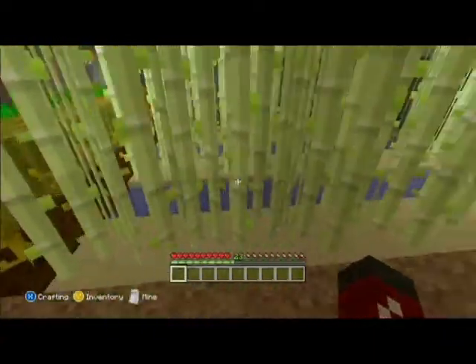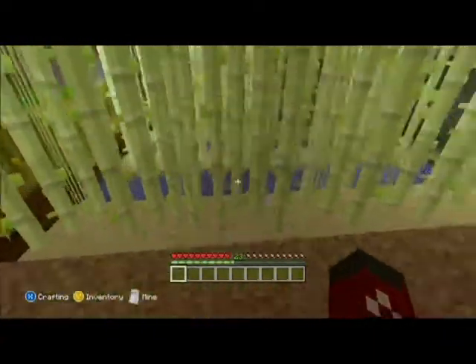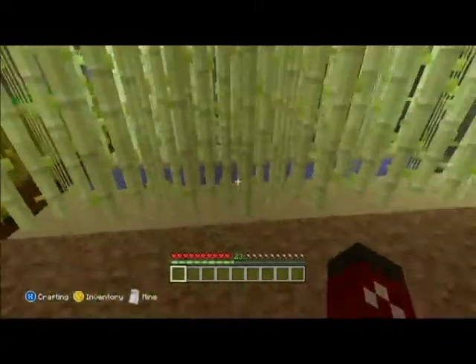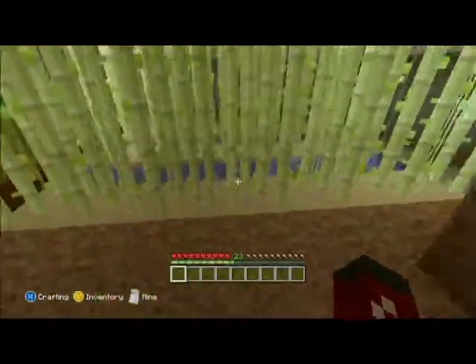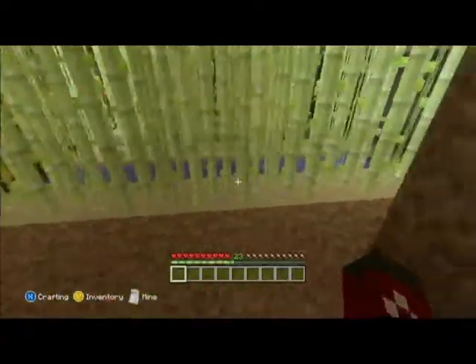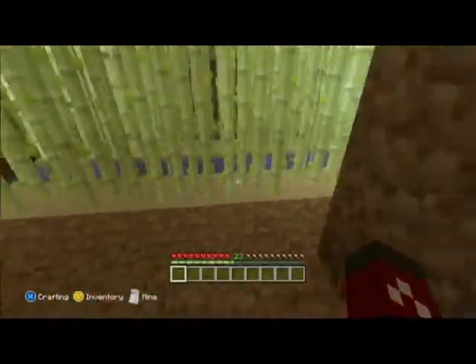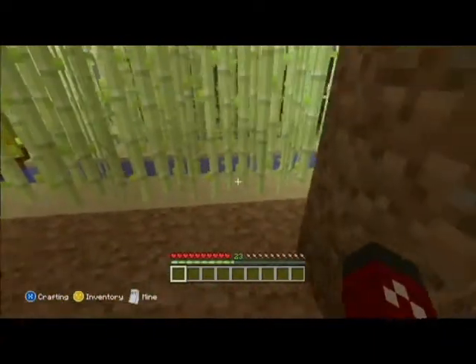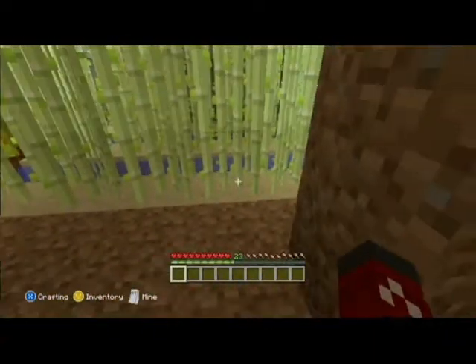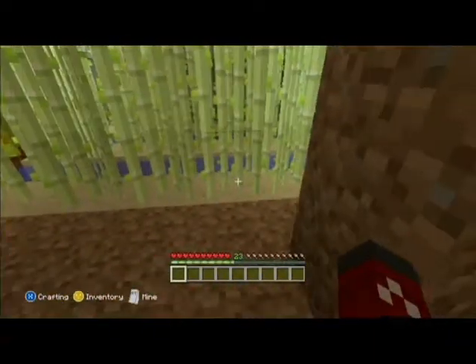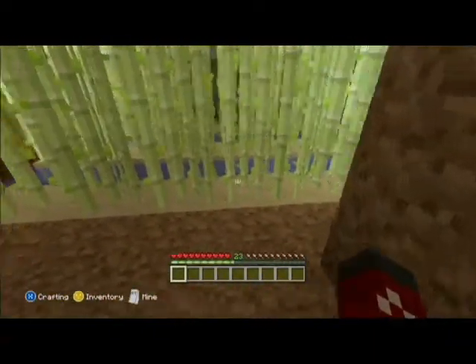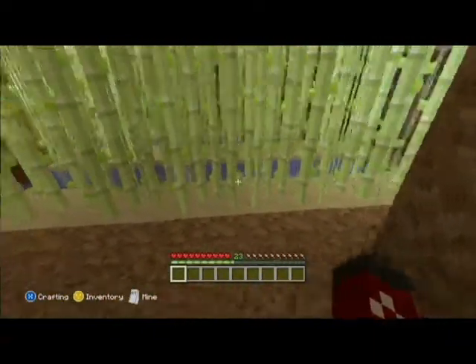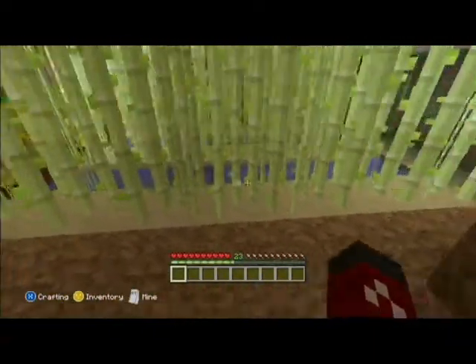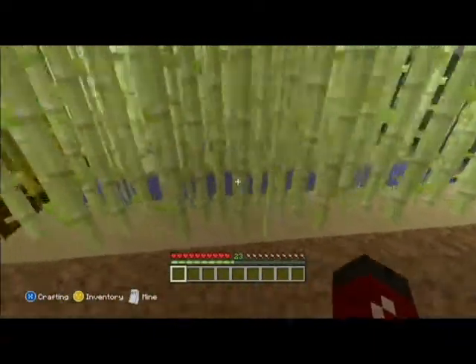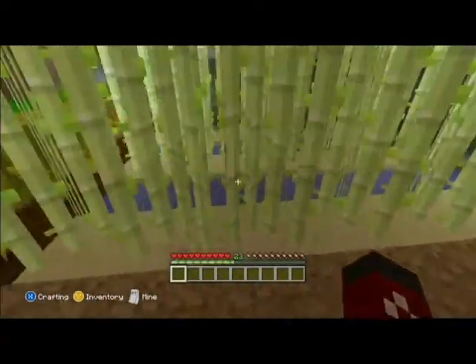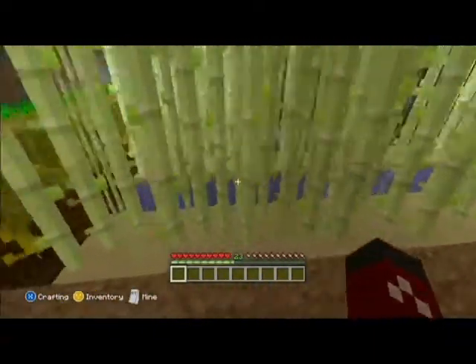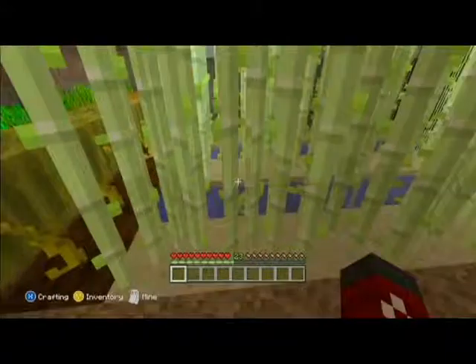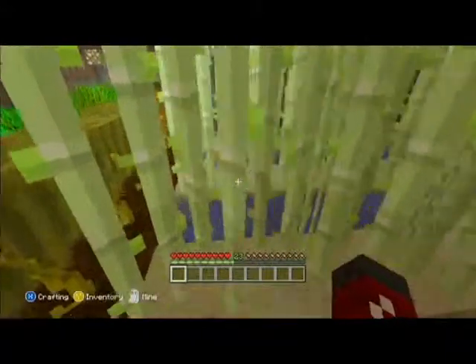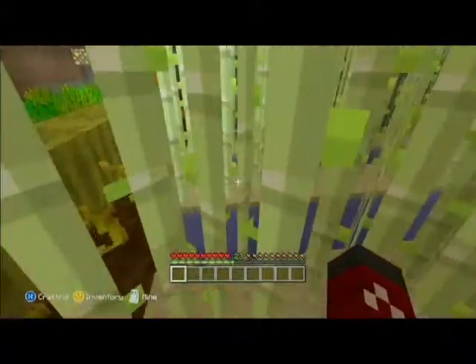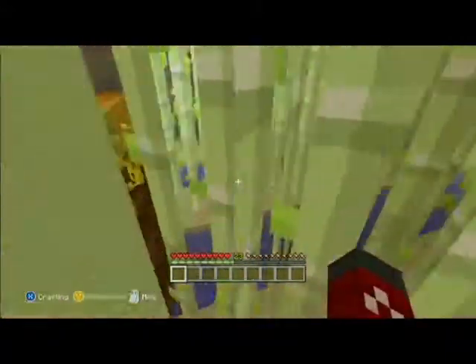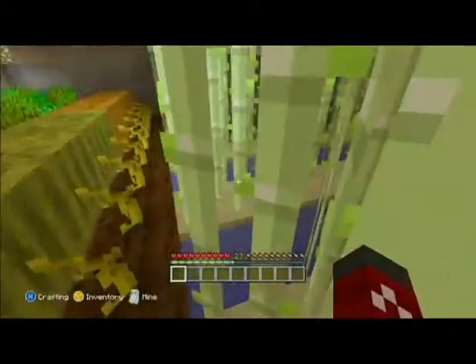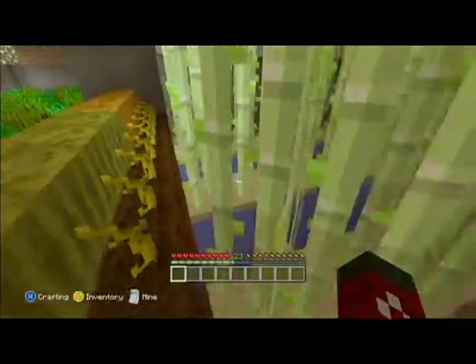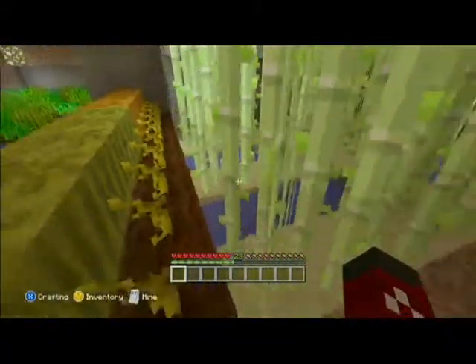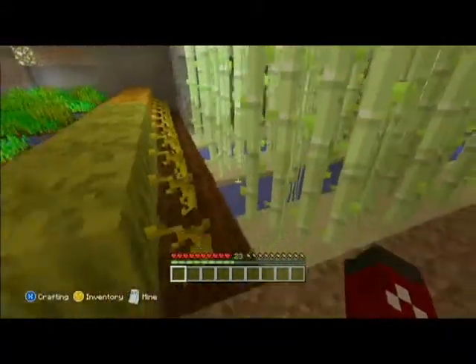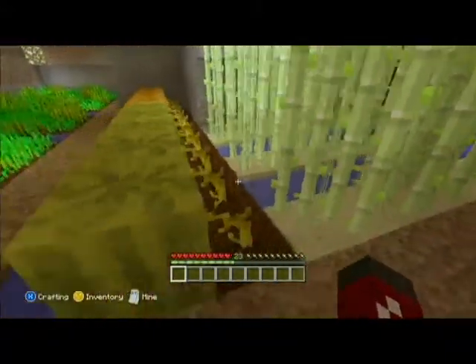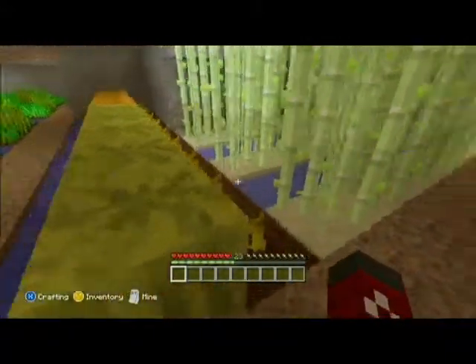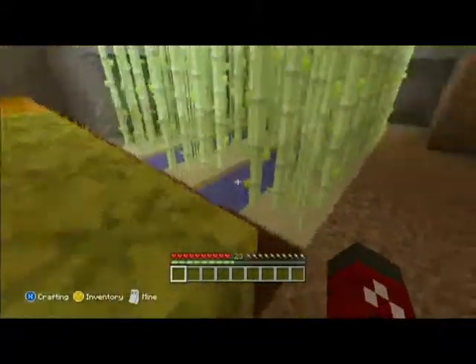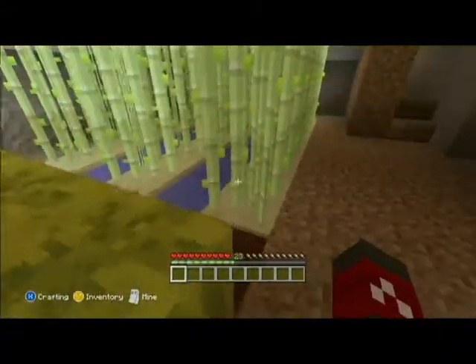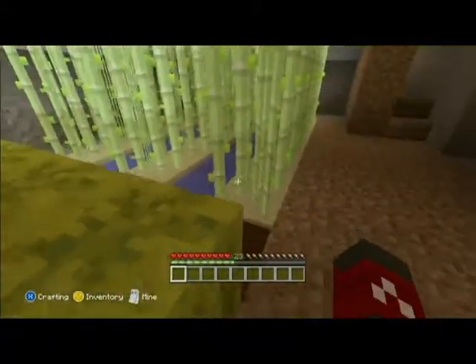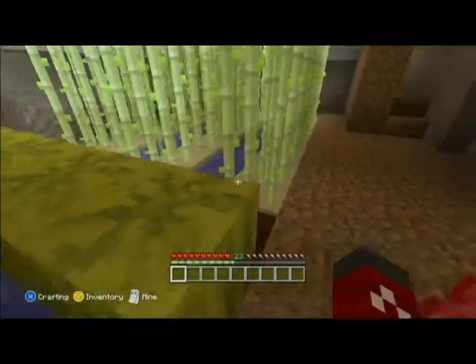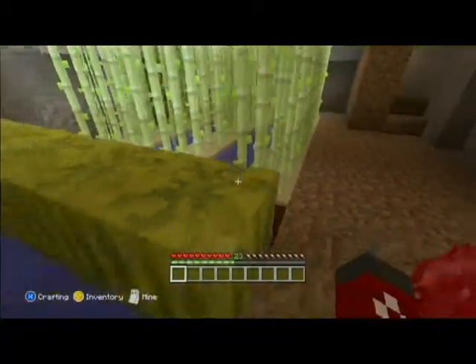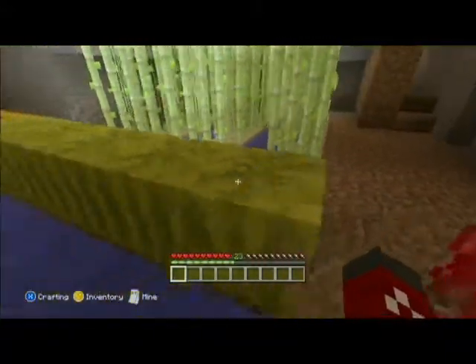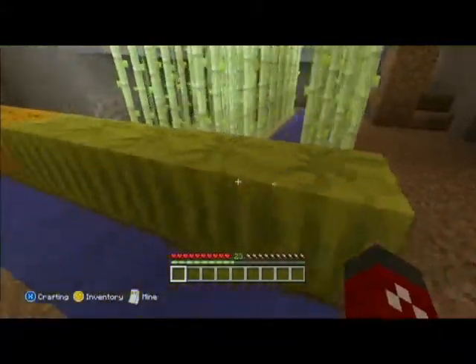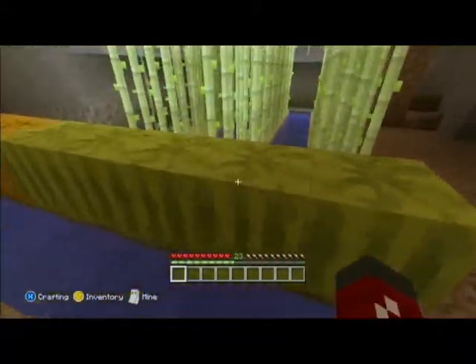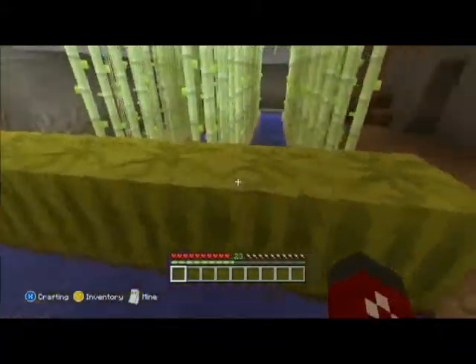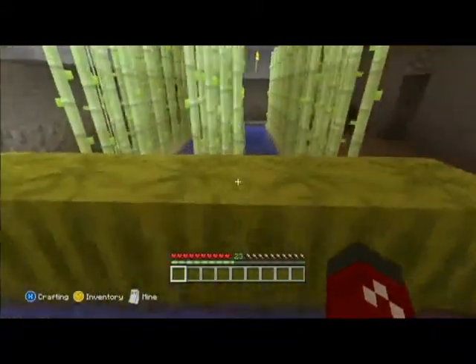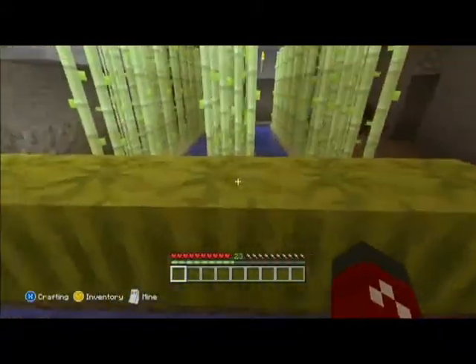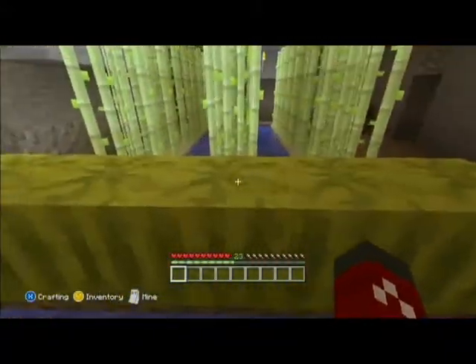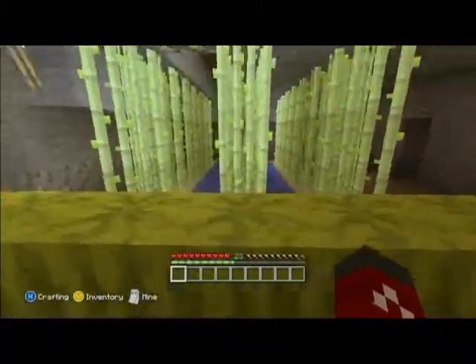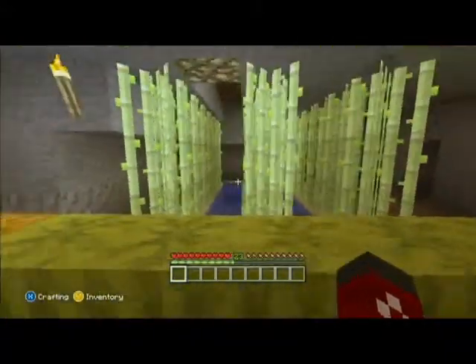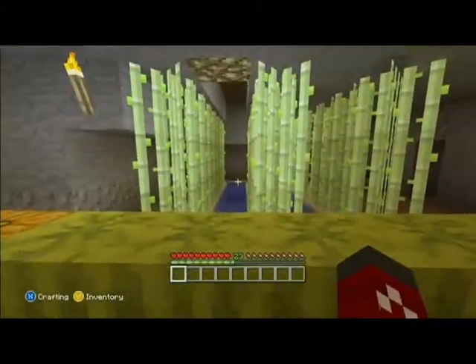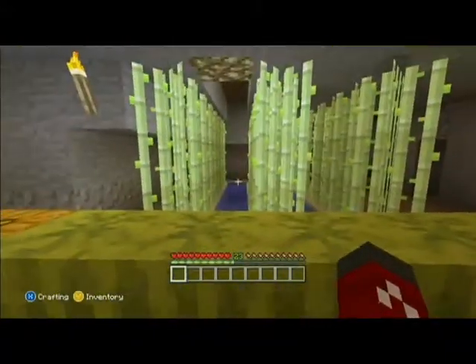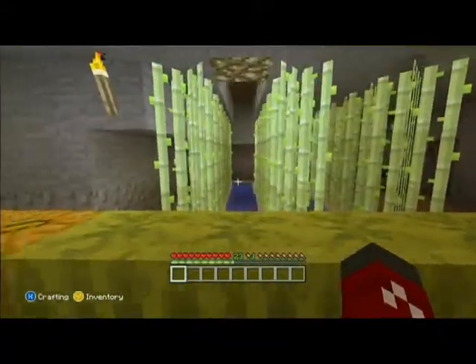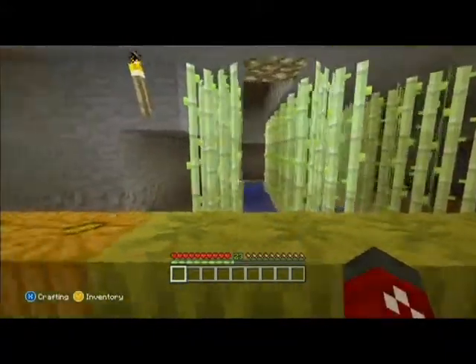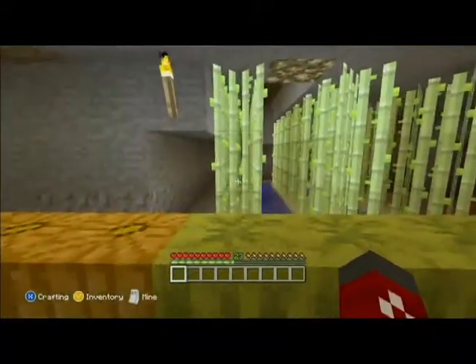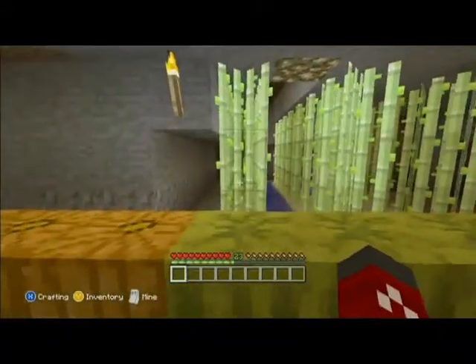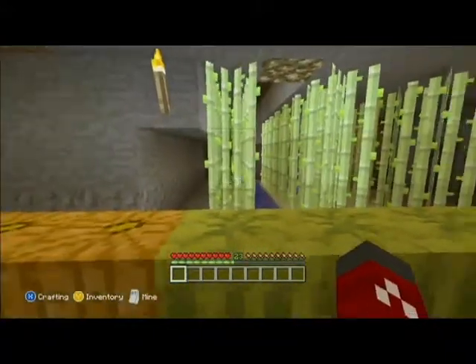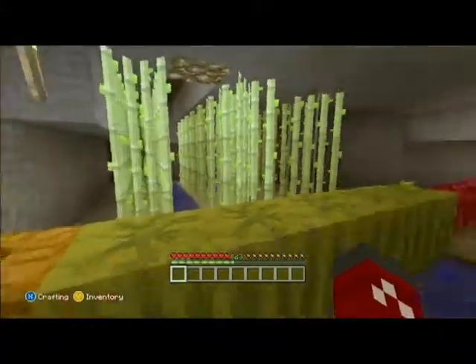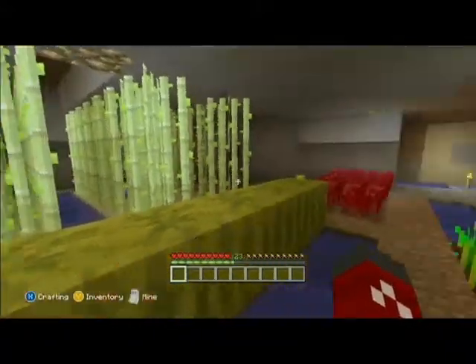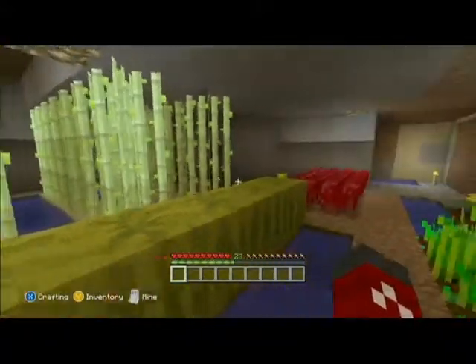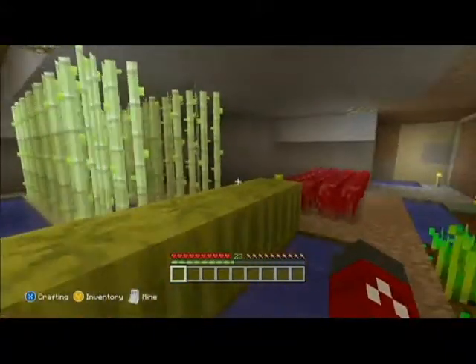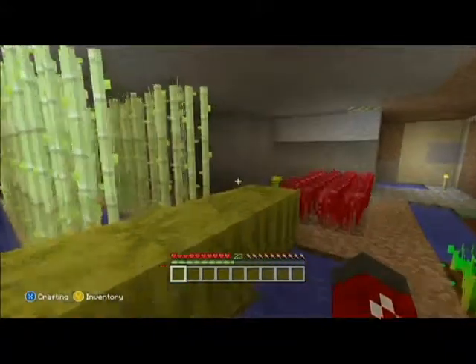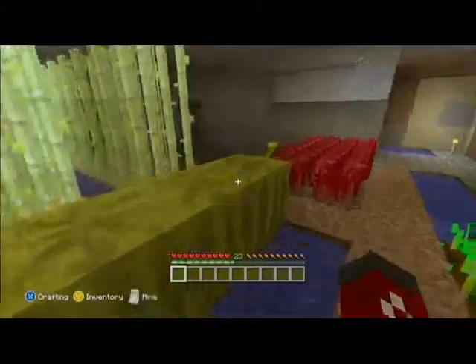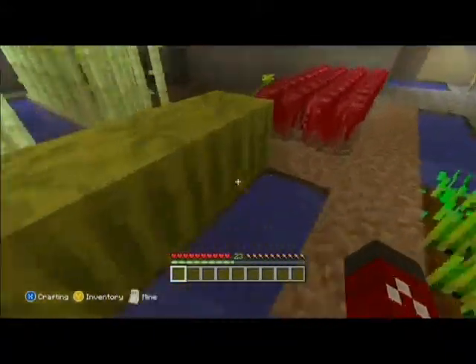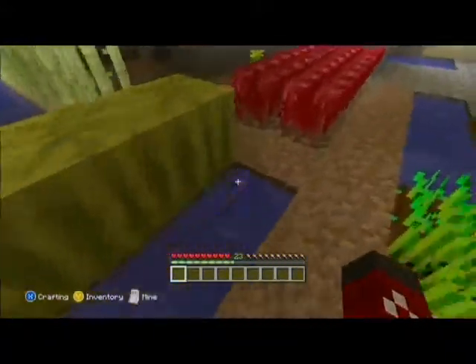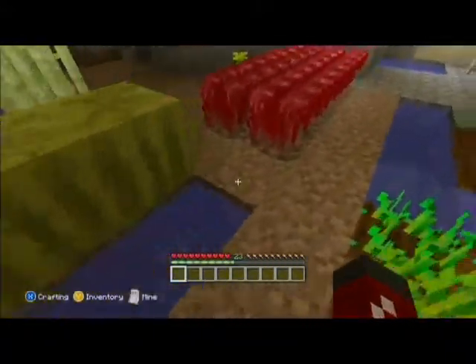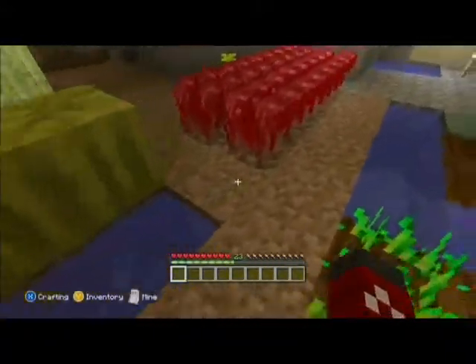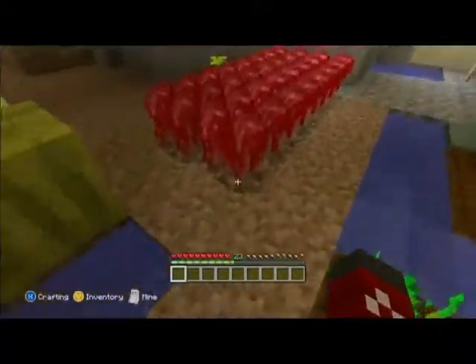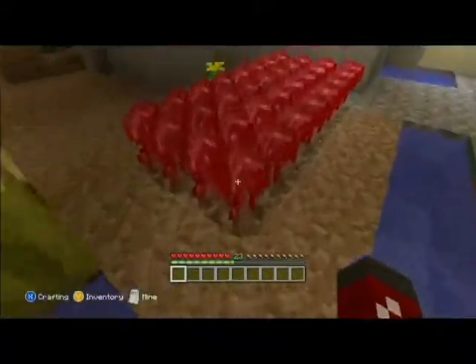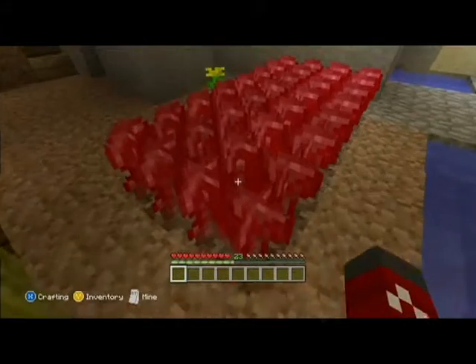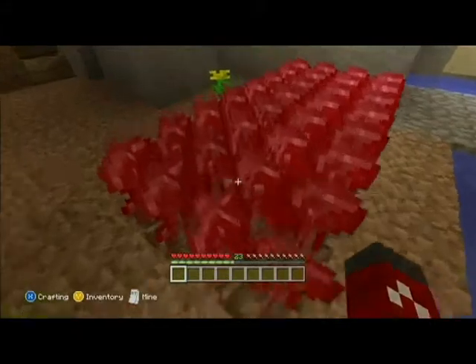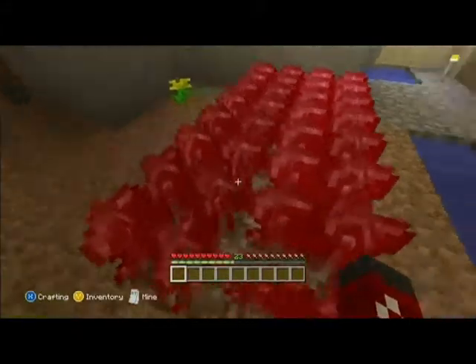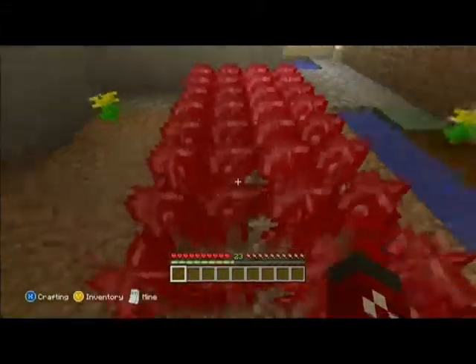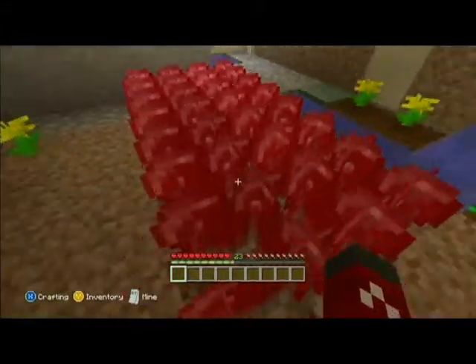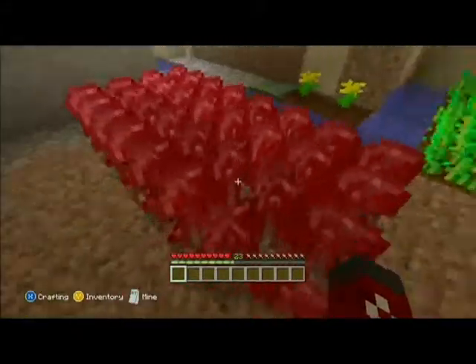Sugar cane you can only find out near water — whether it be near rivers, whether it be near ponds, or whether it's by the ocean.